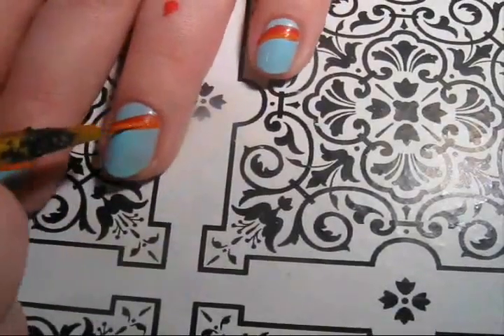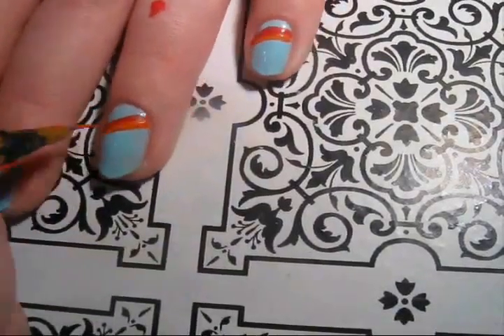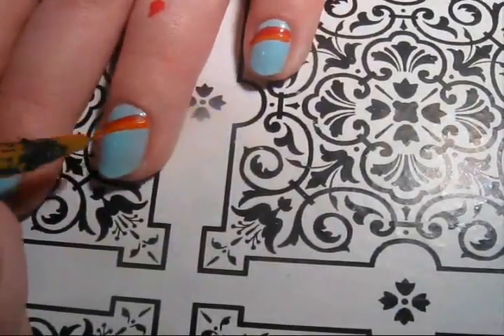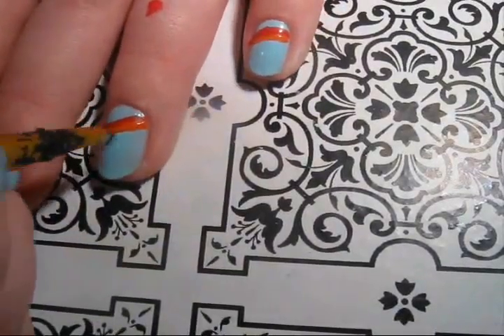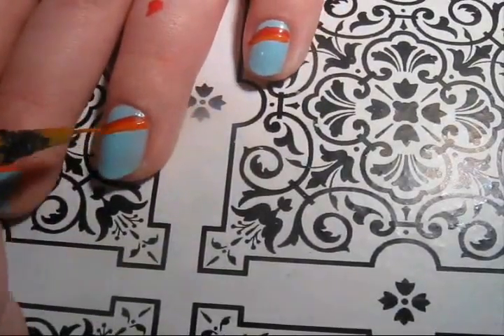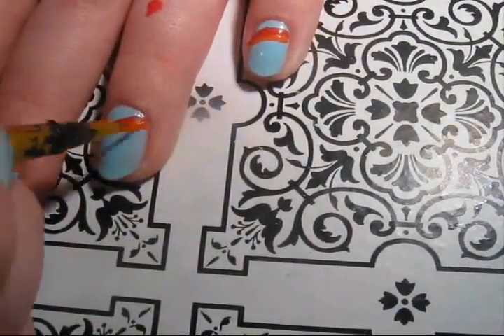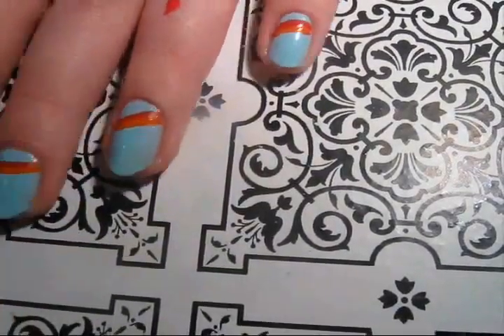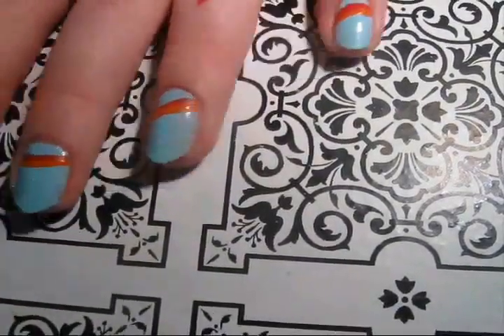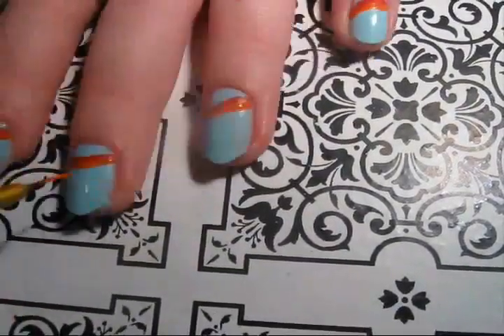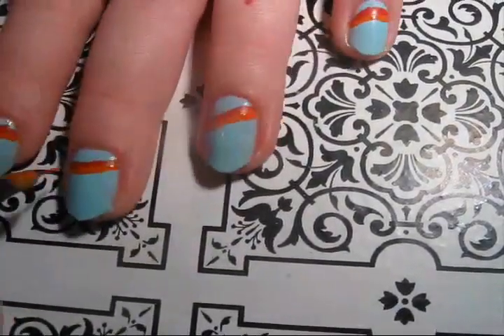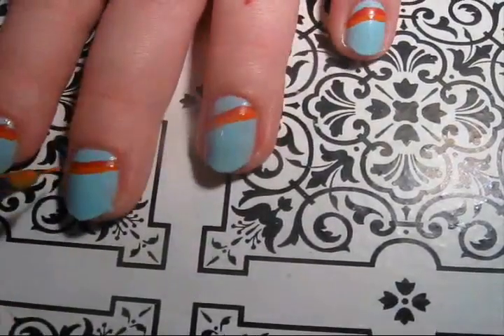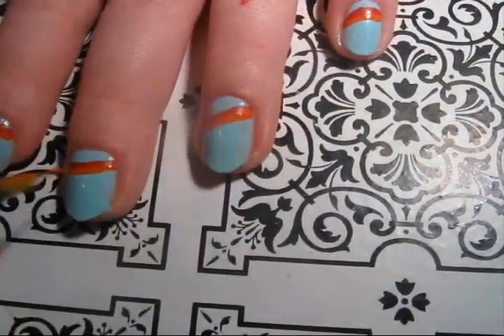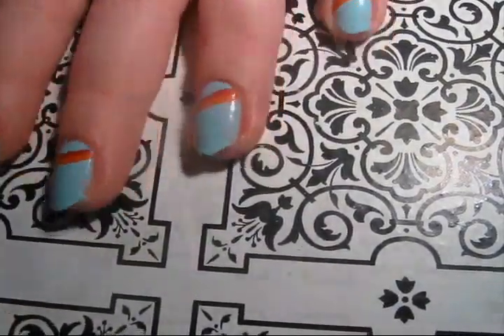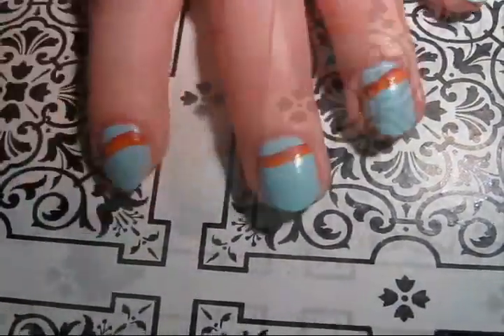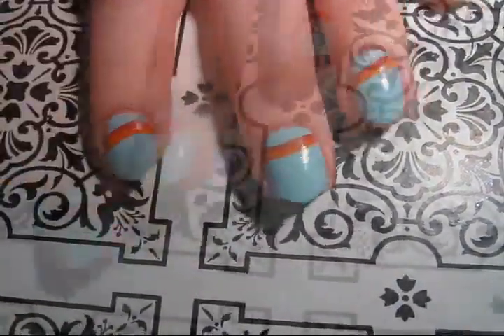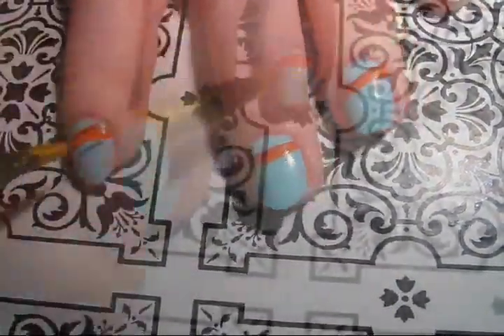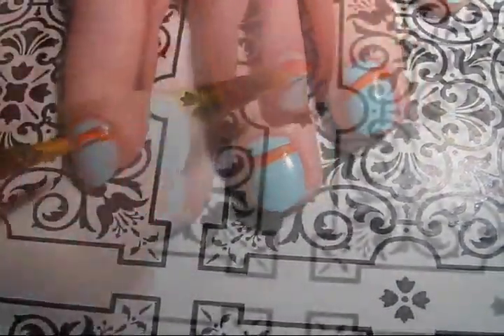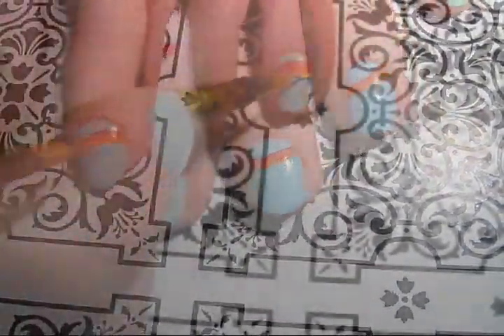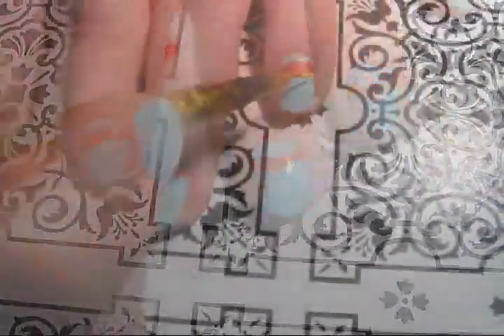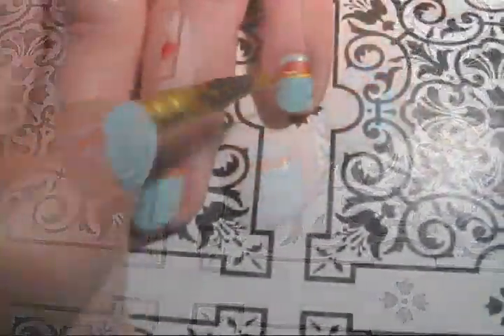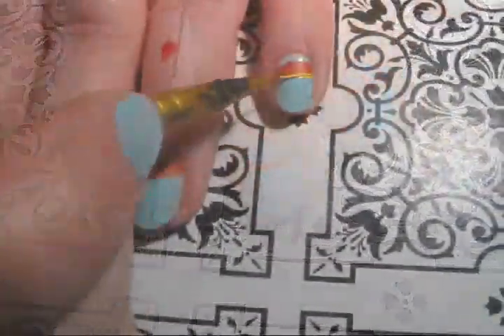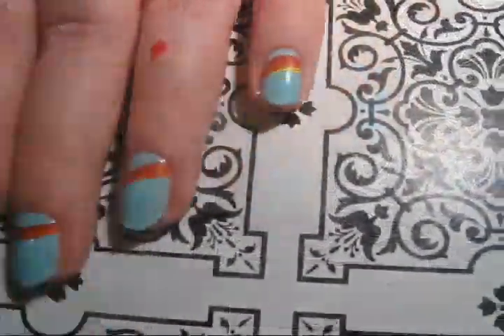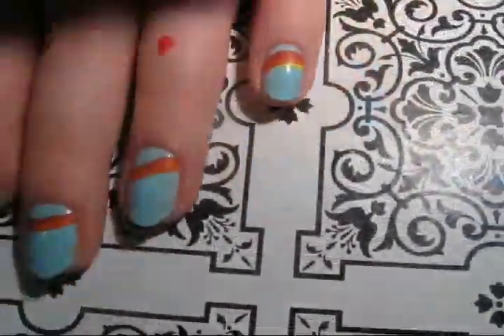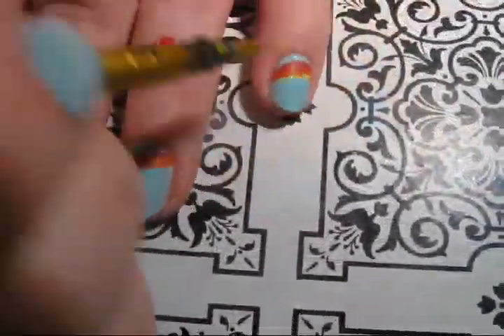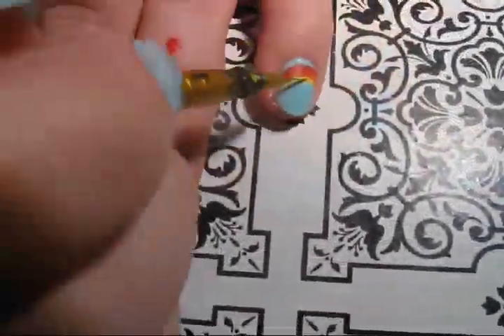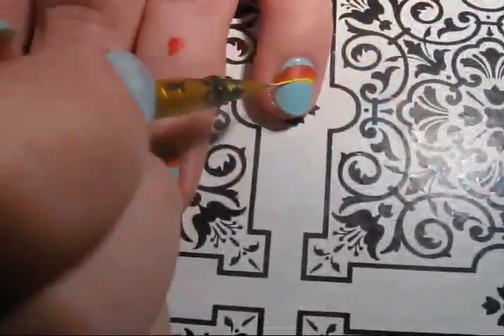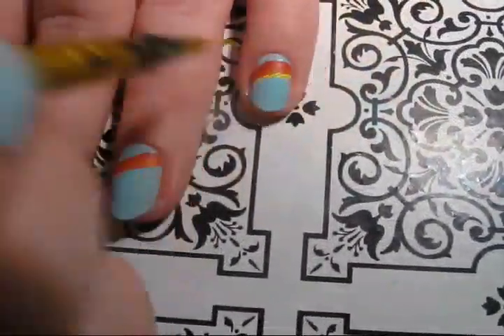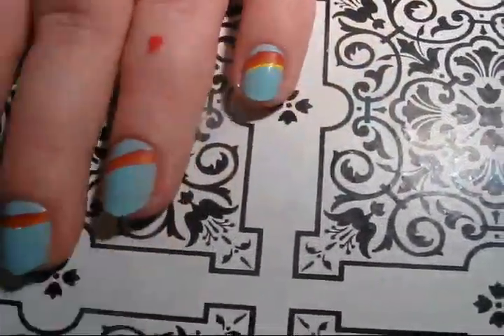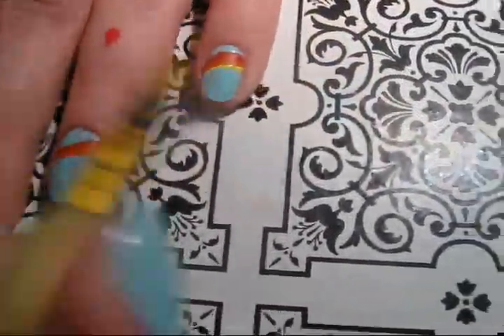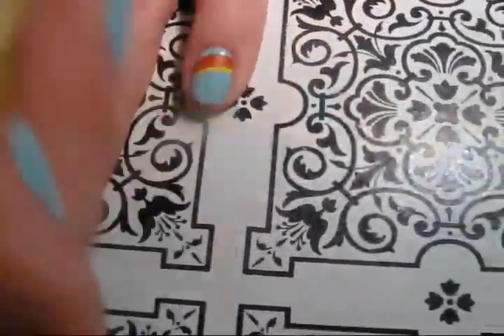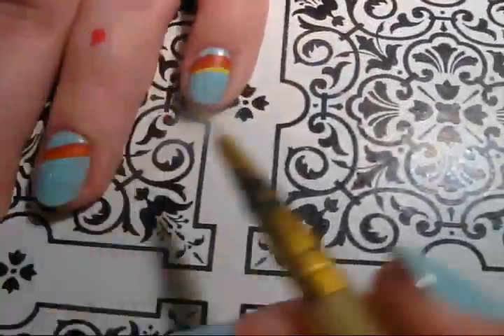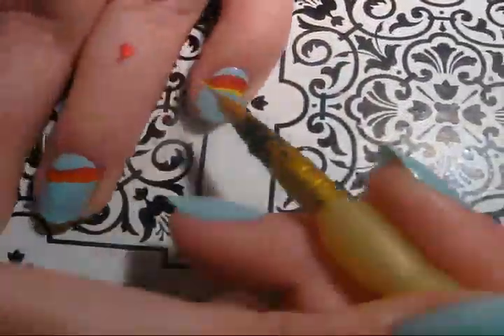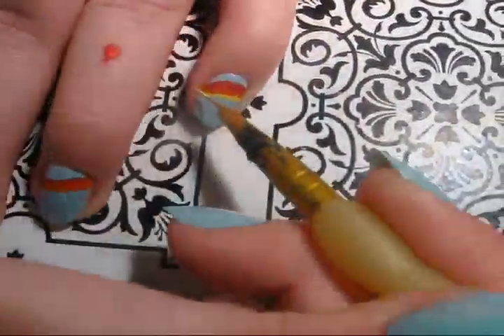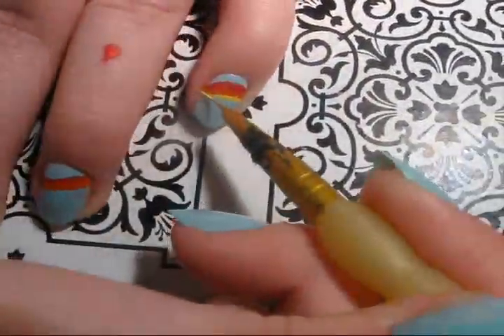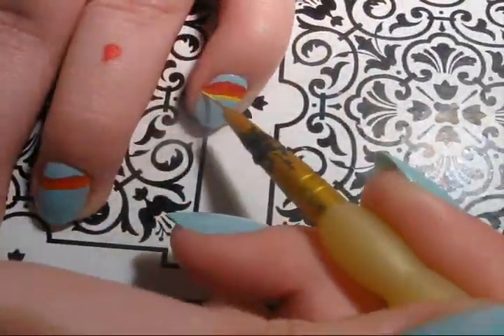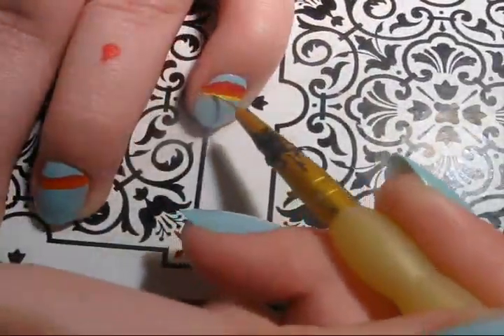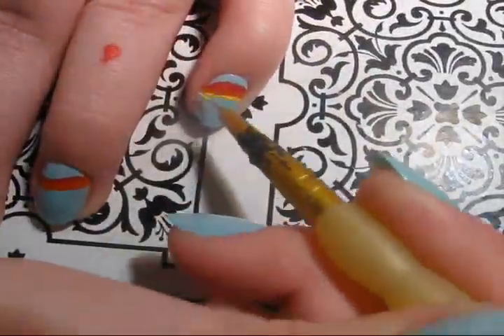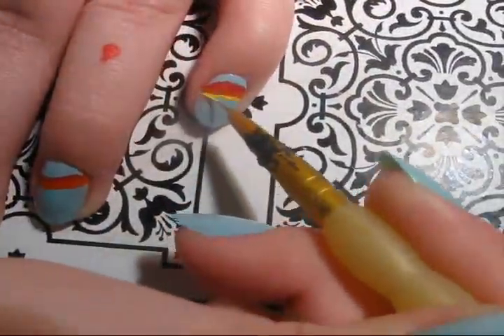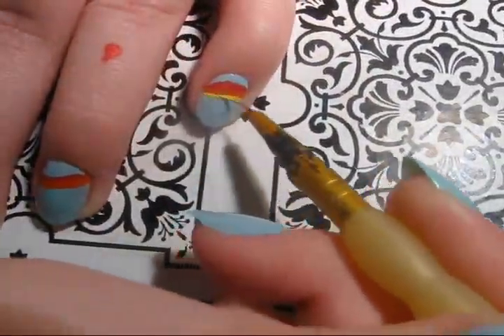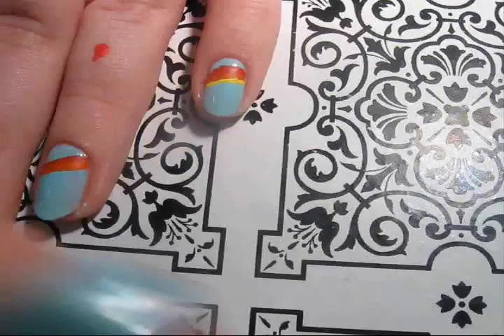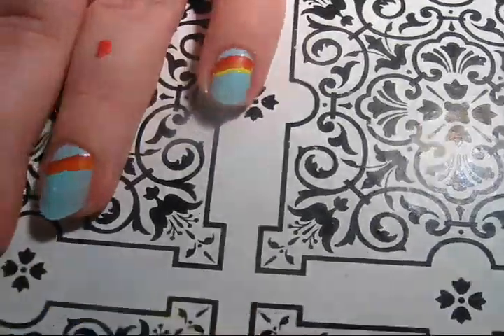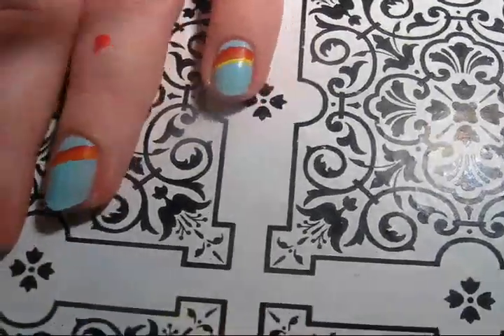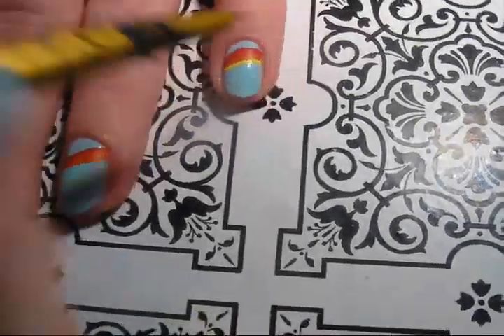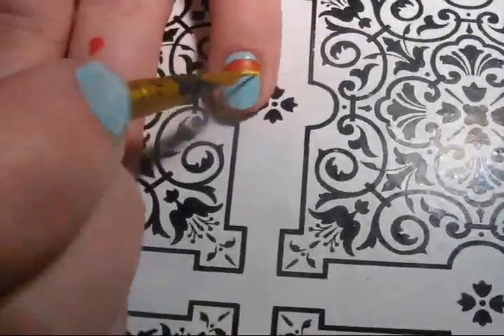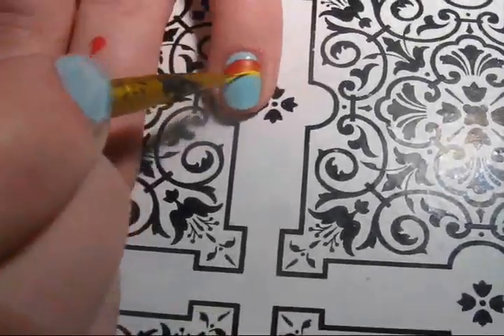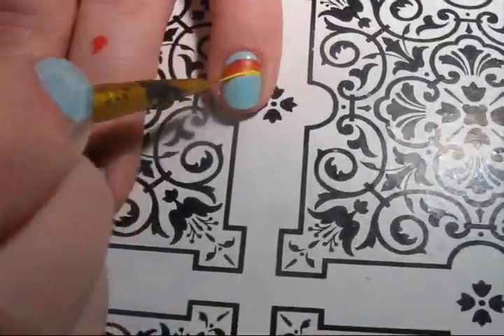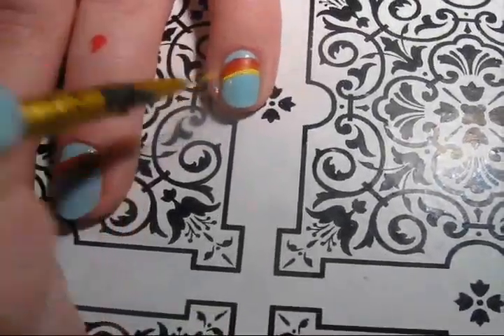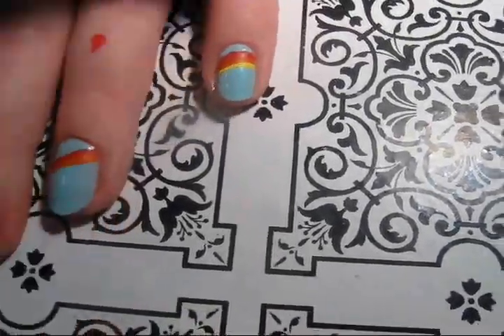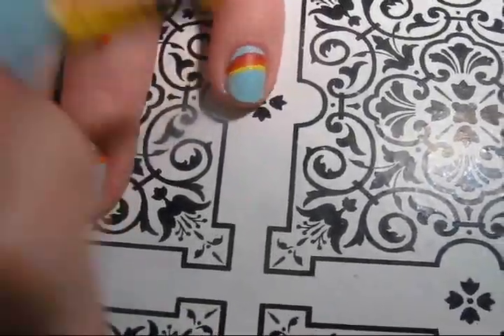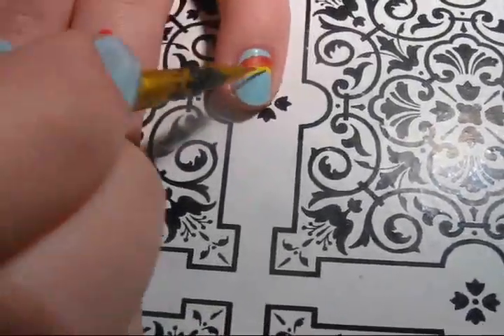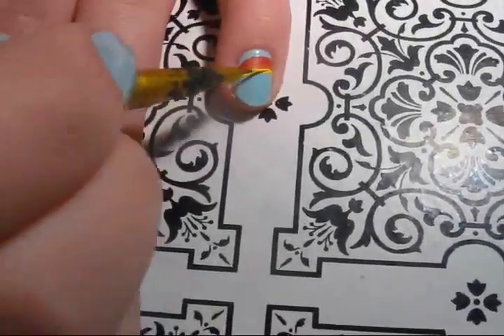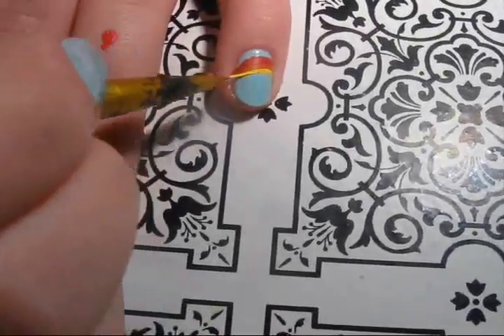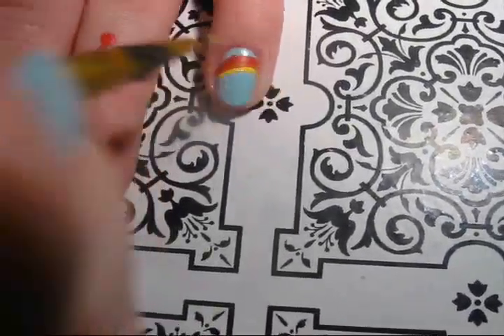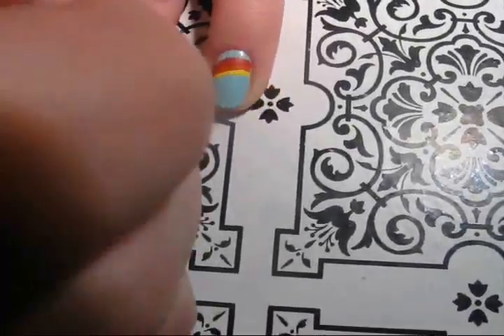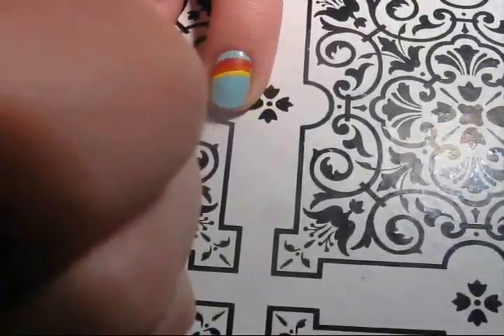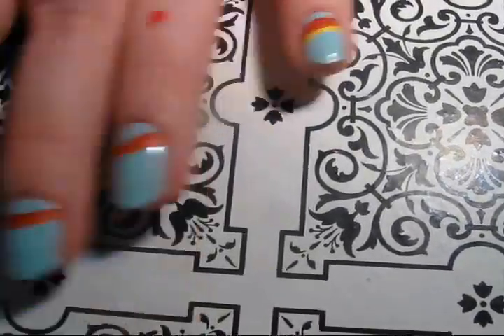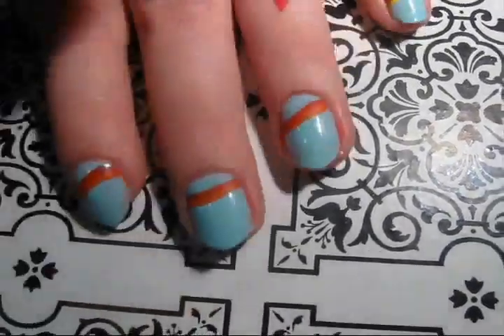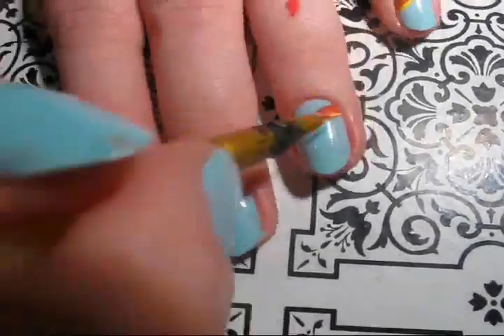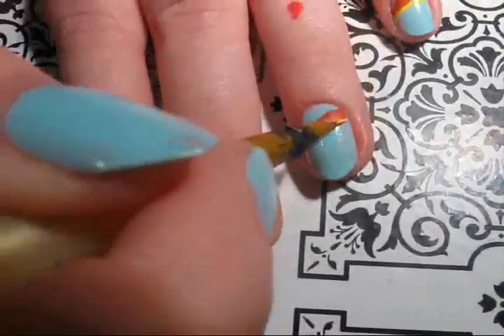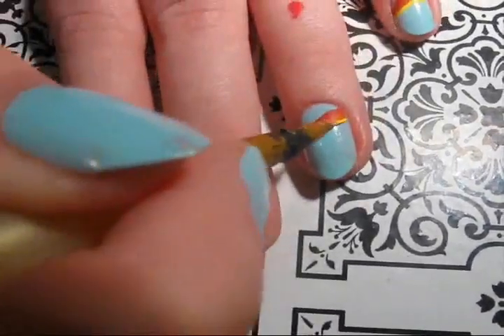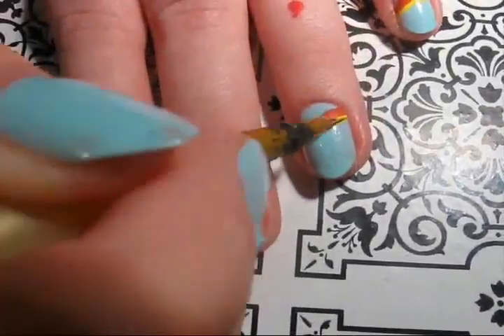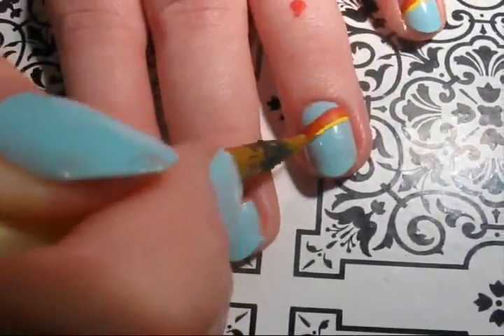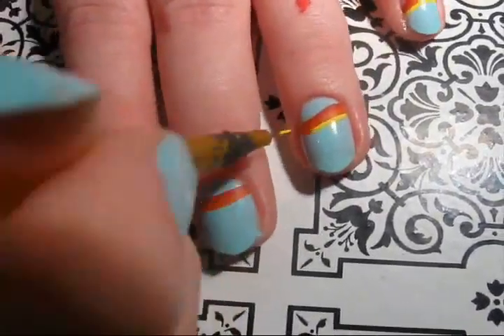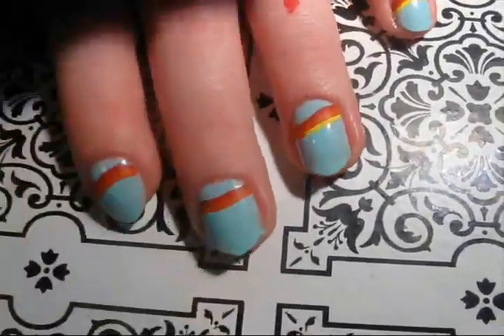If you're using acrylic paint, you can add water to make it thinner. It will help make your lines more precise and thinner if you like.